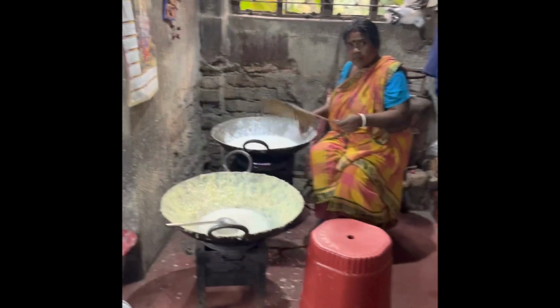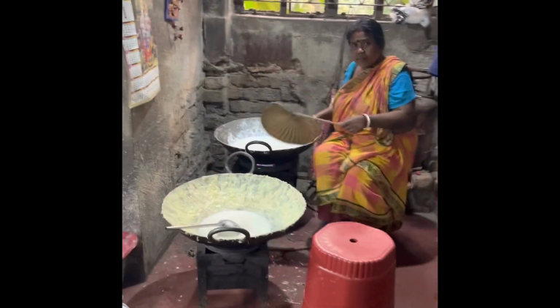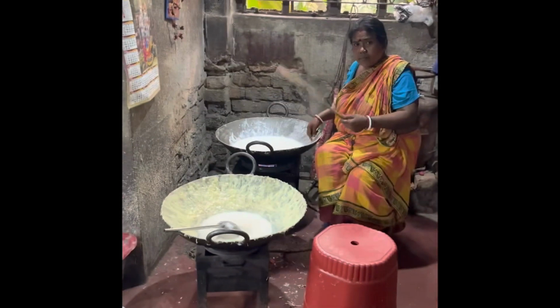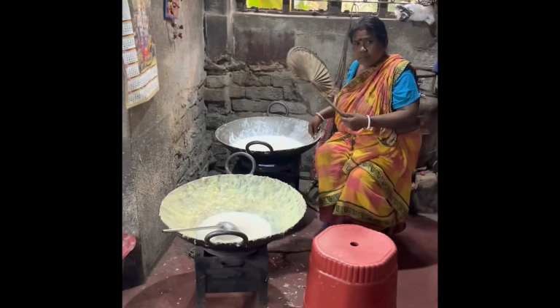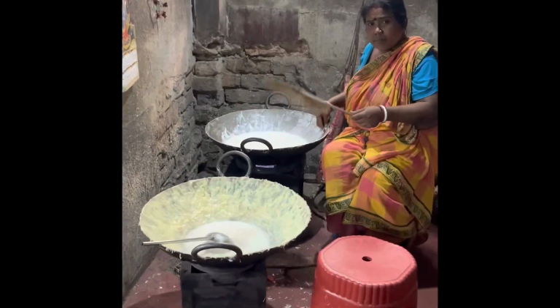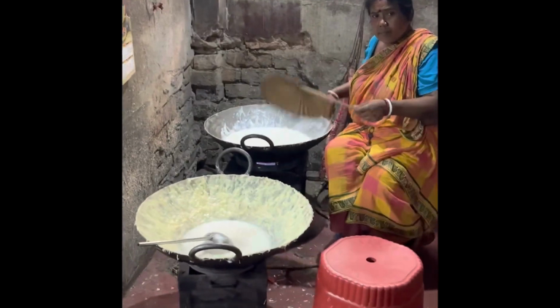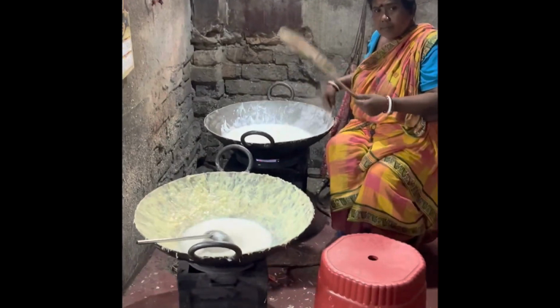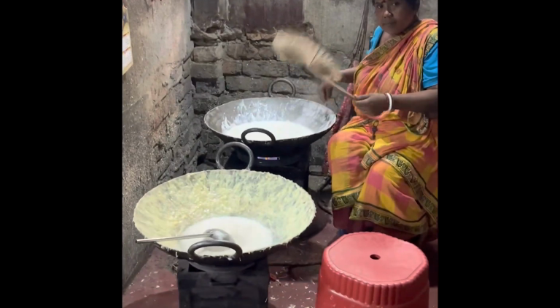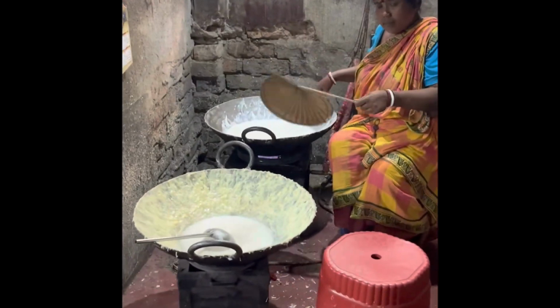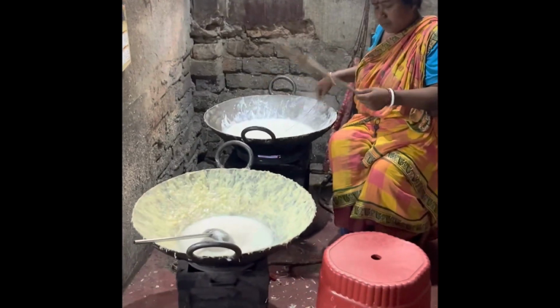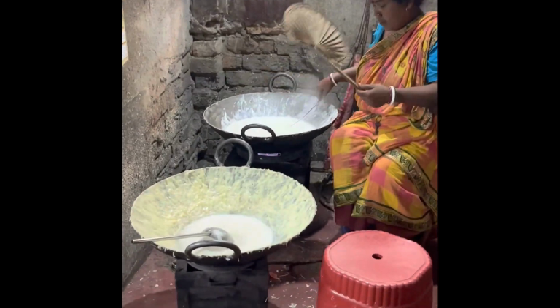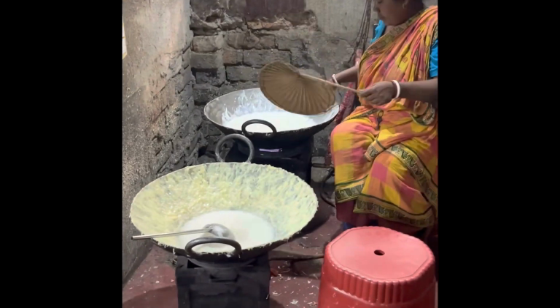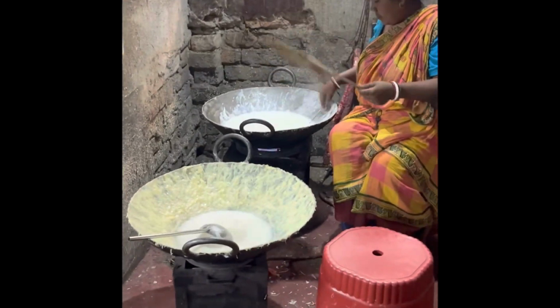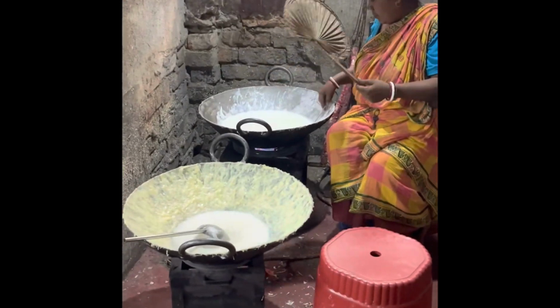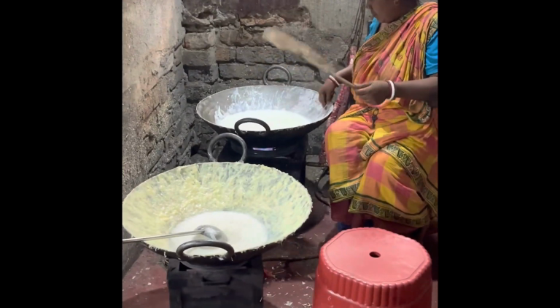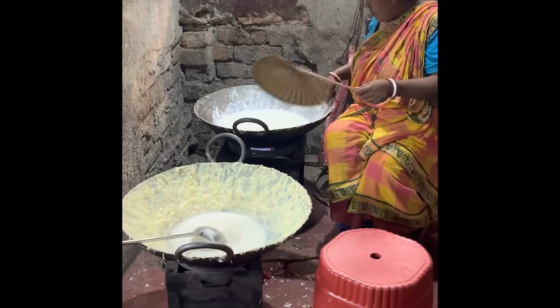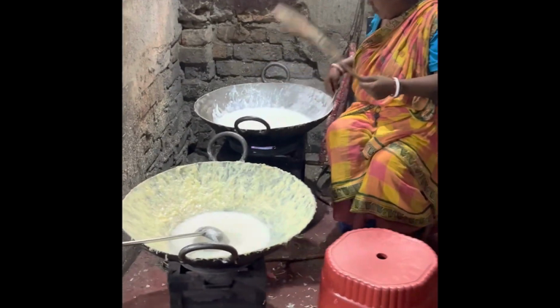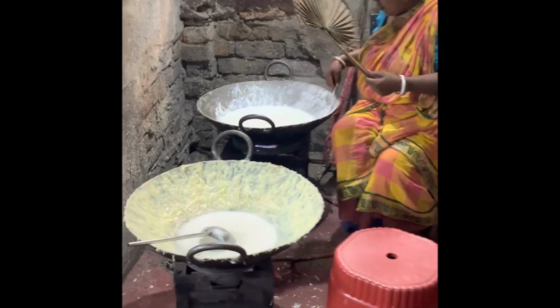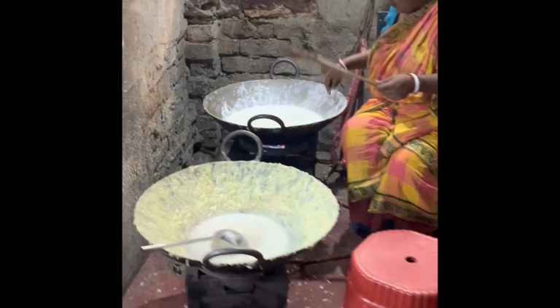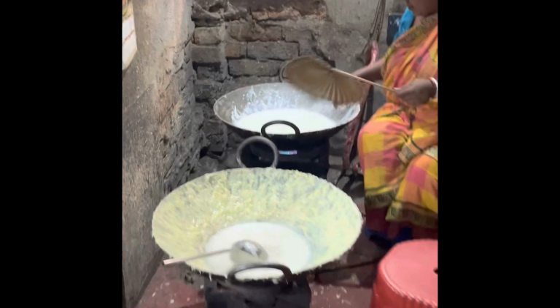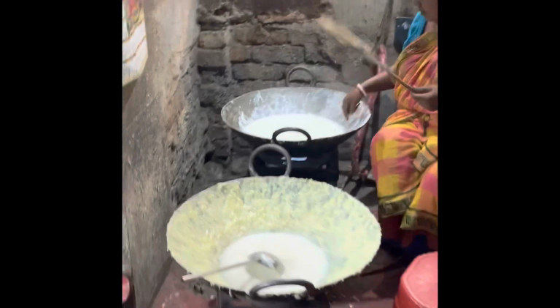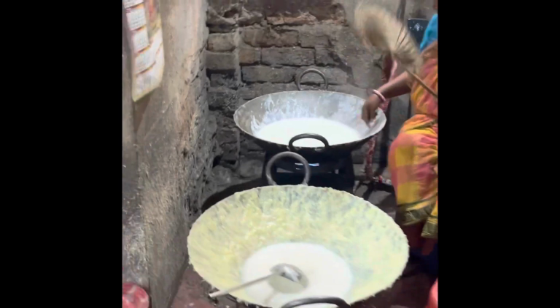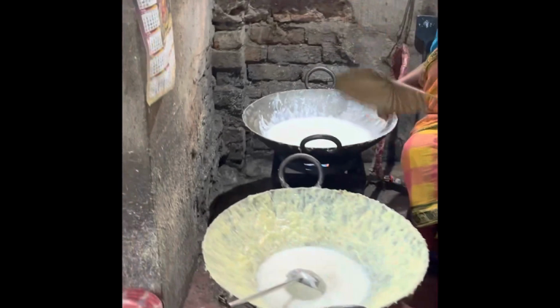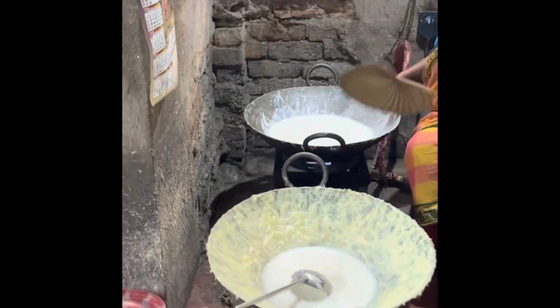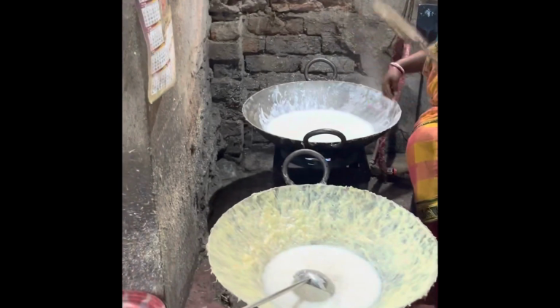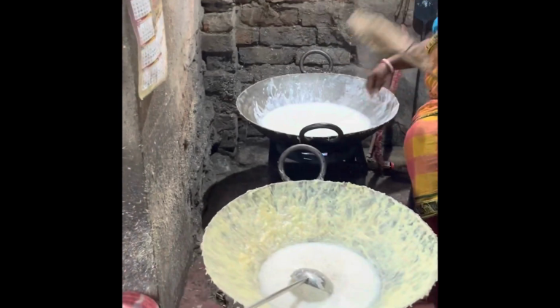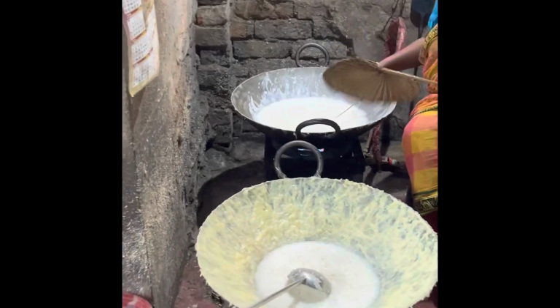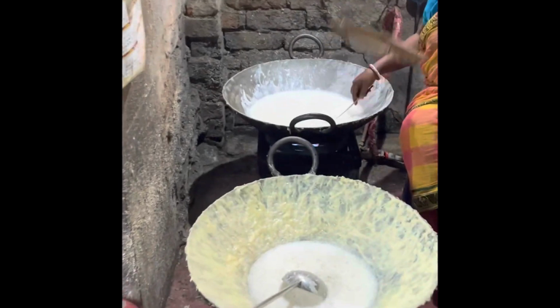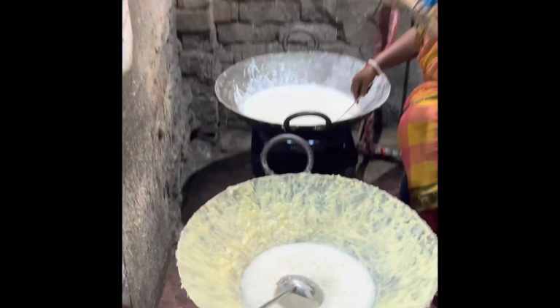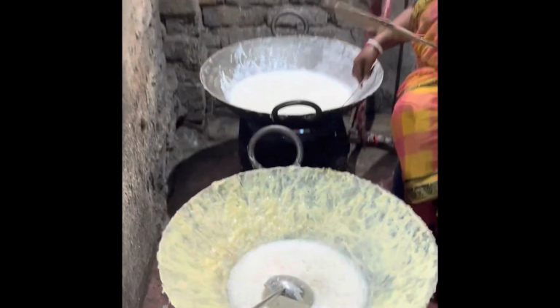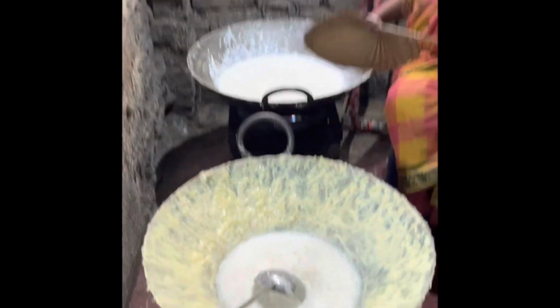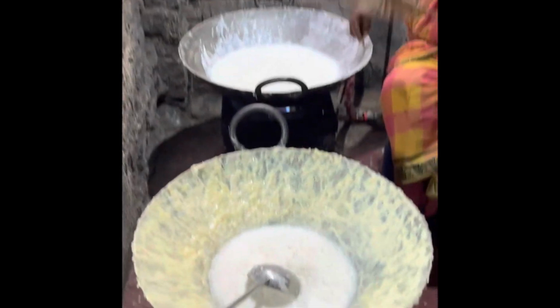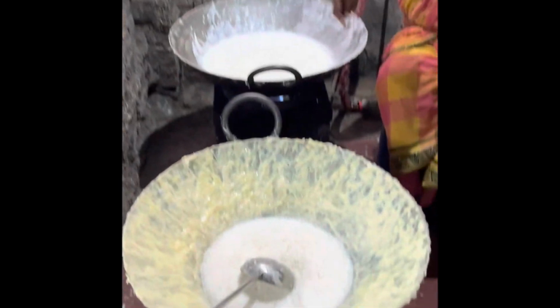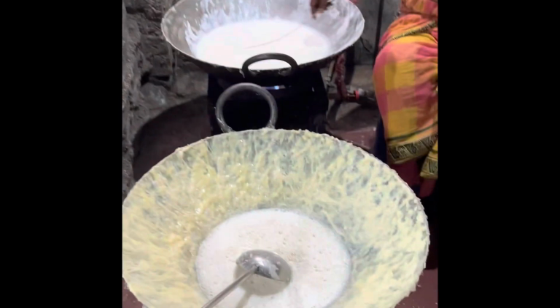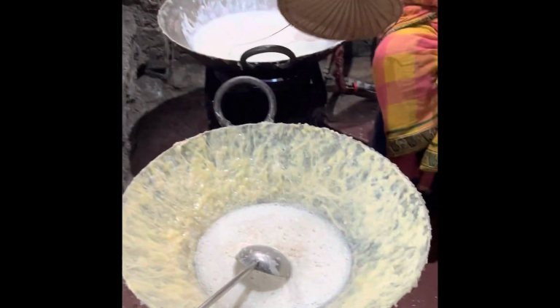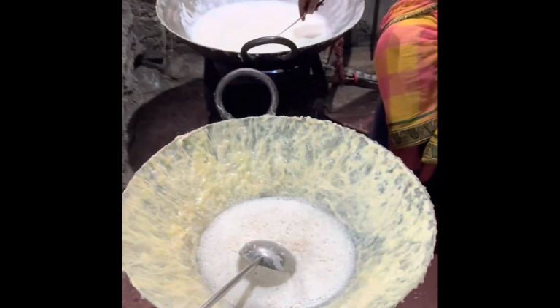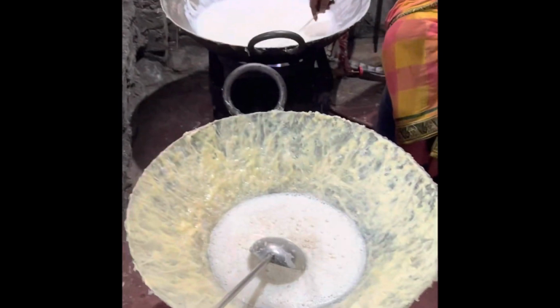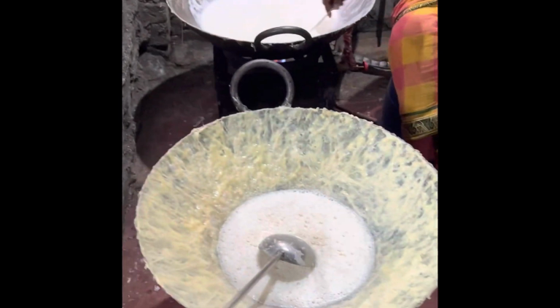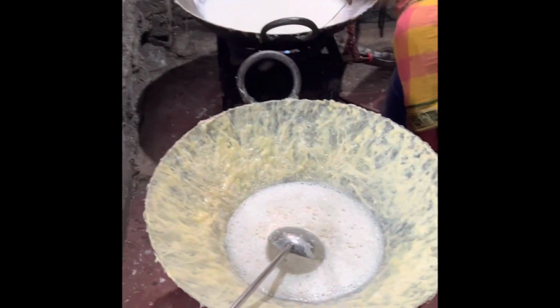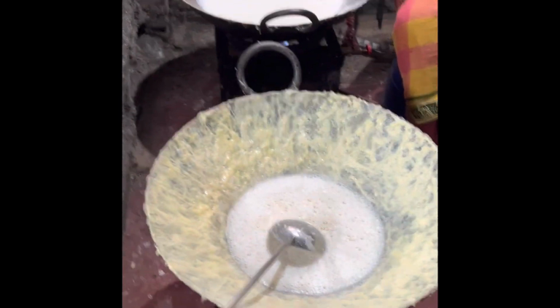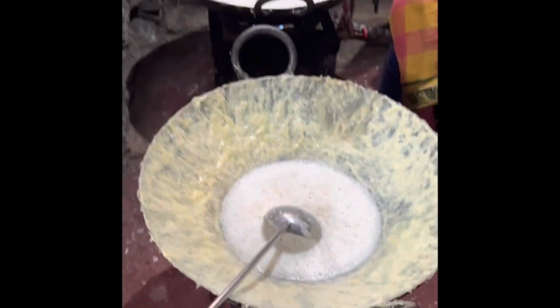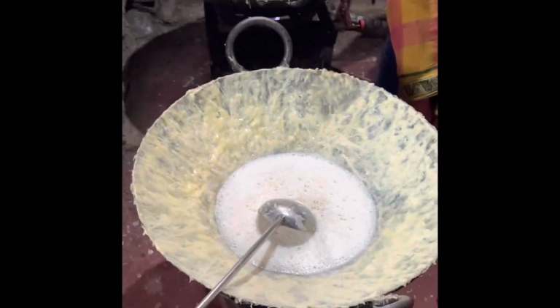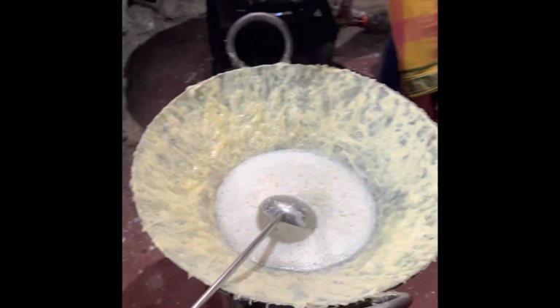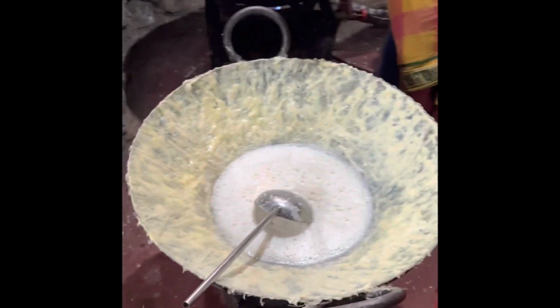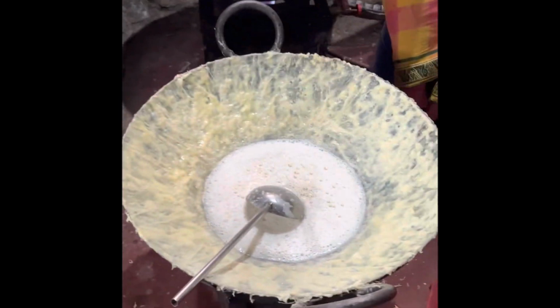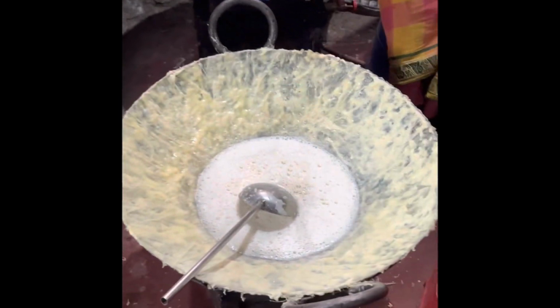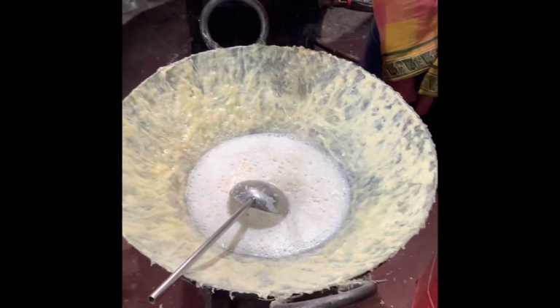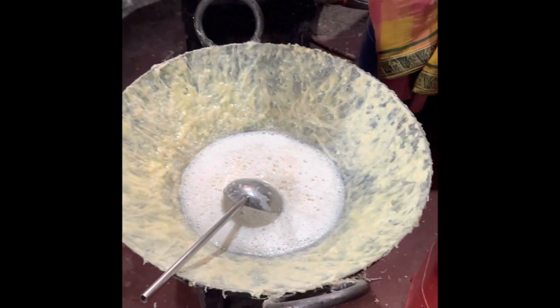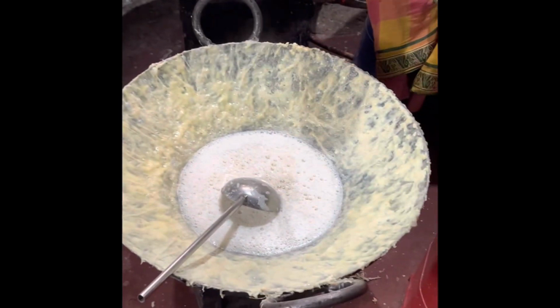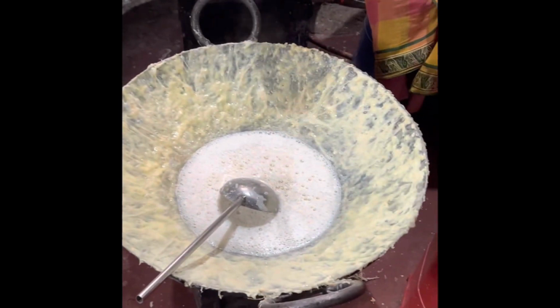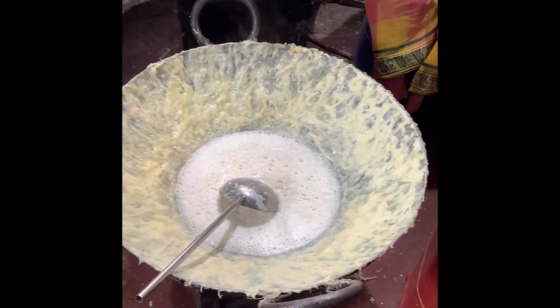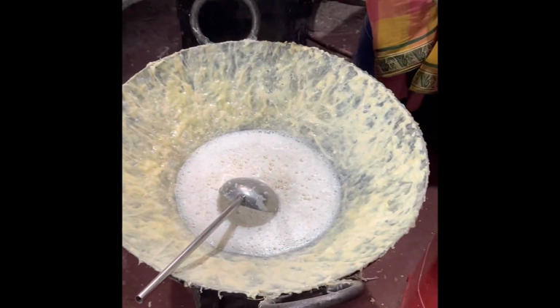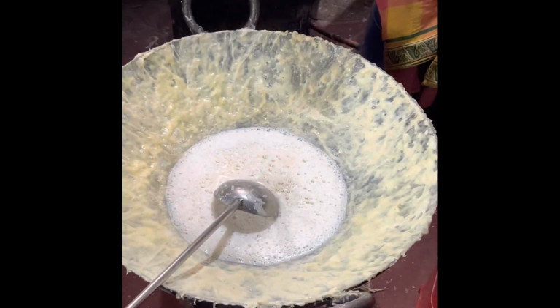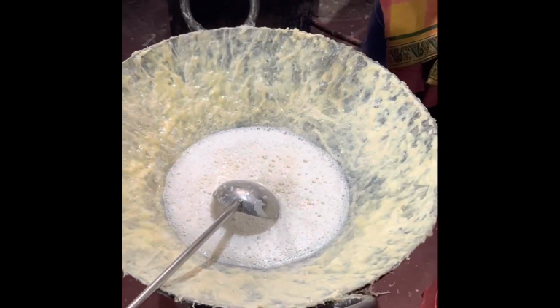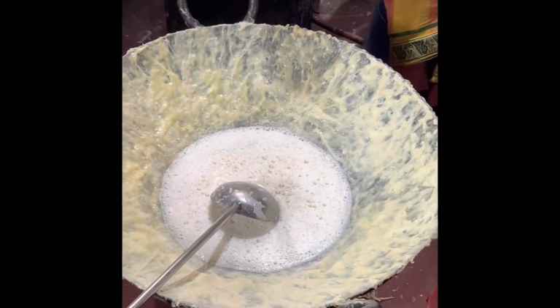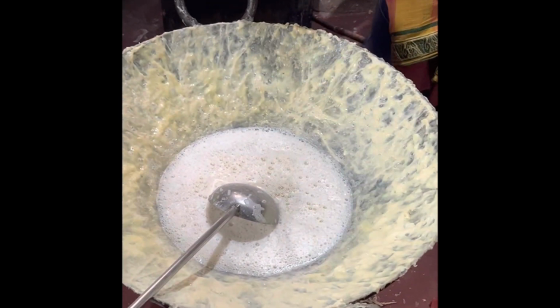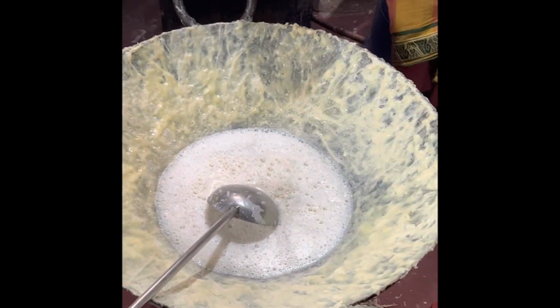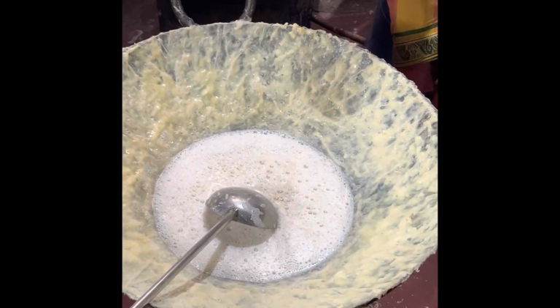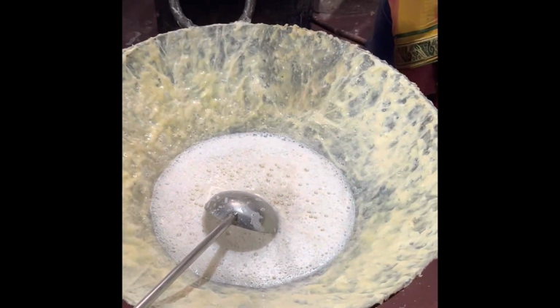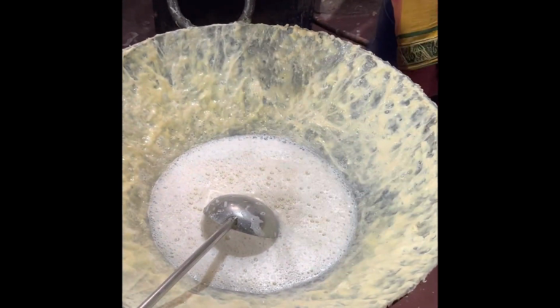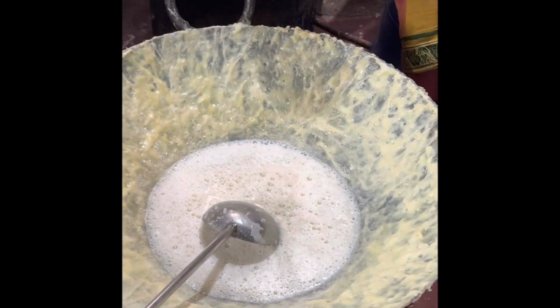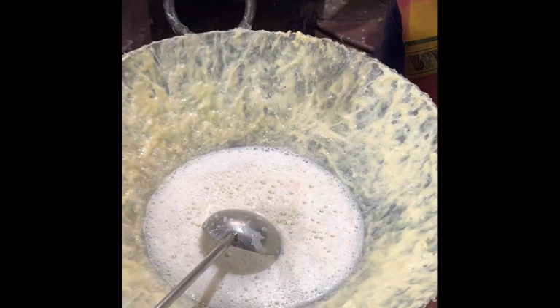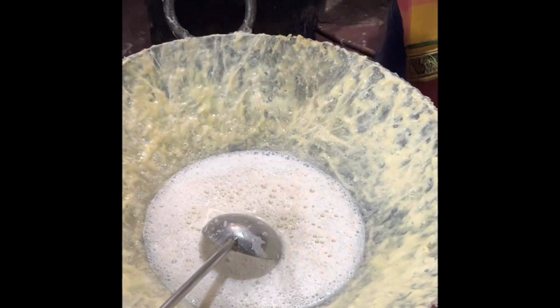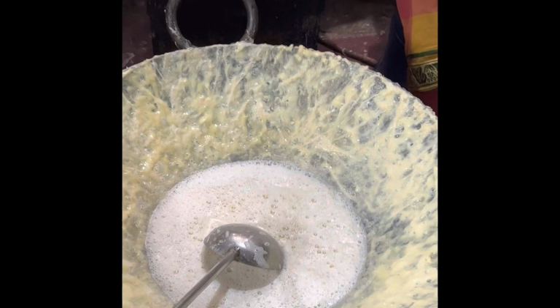Rabdi is actually made here. We just have to eat at the shop. I have seen it.